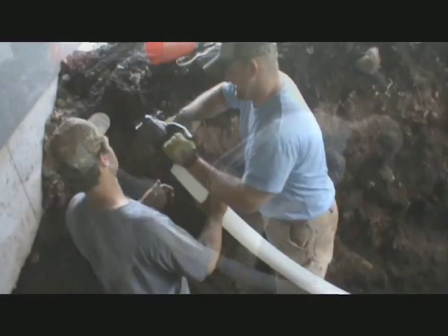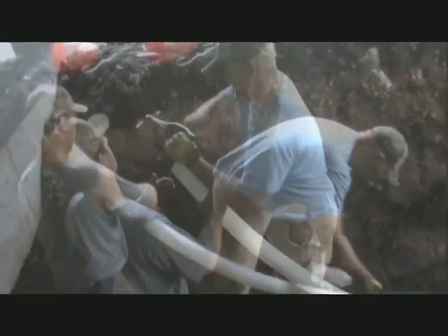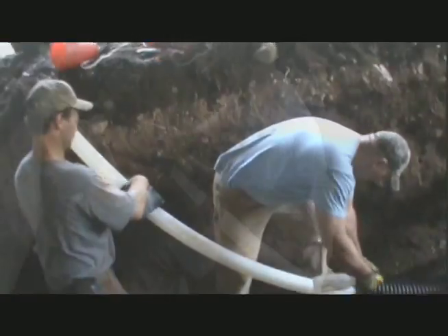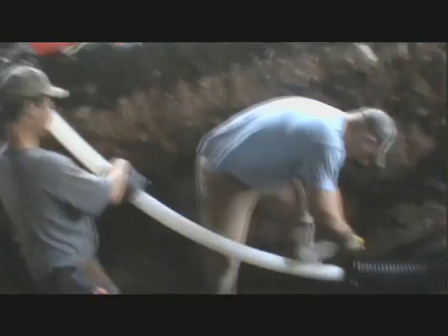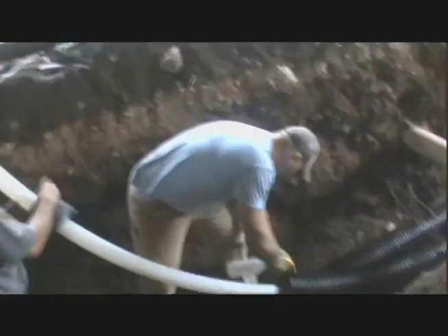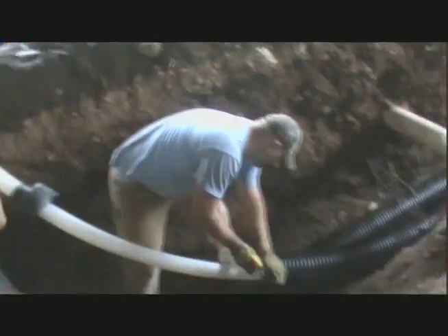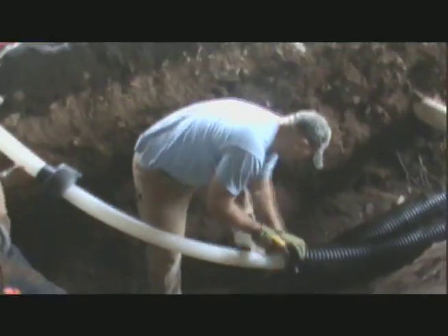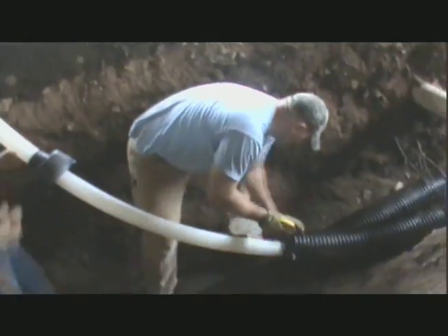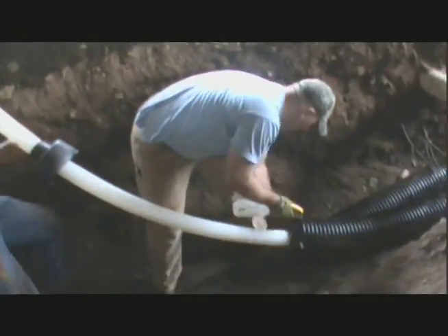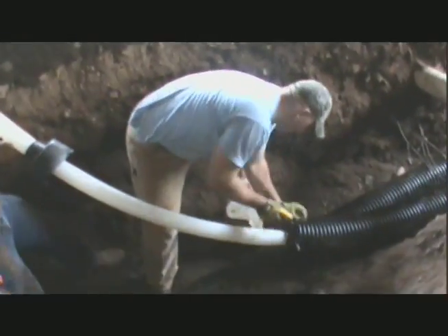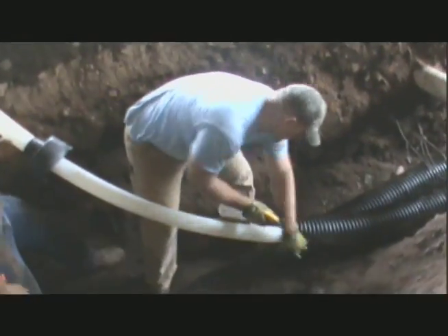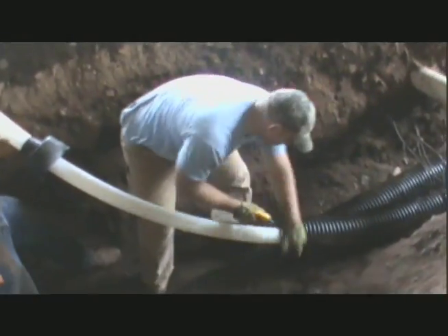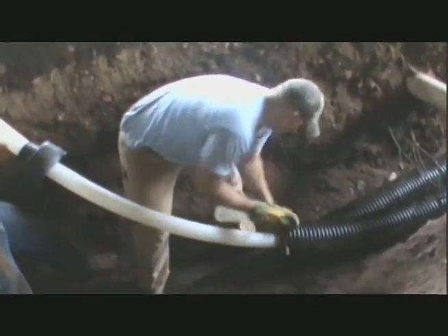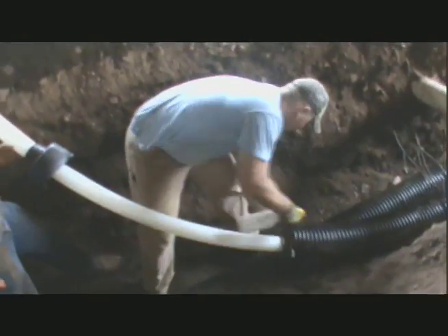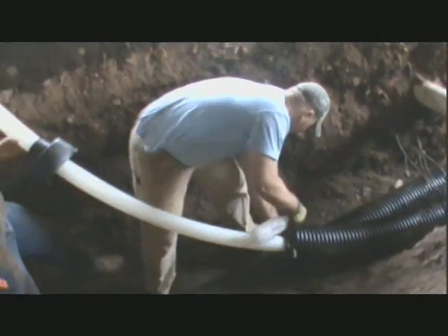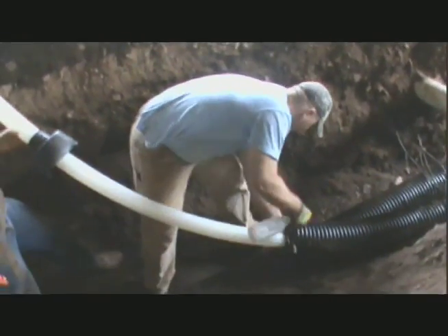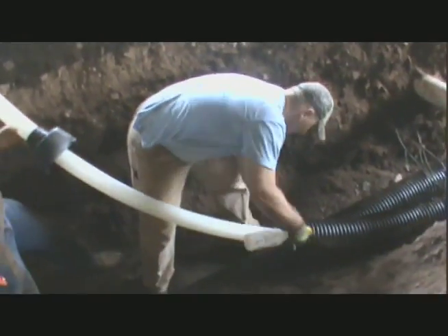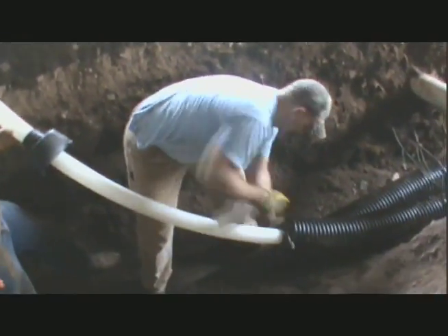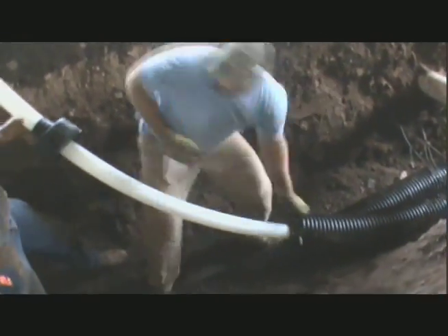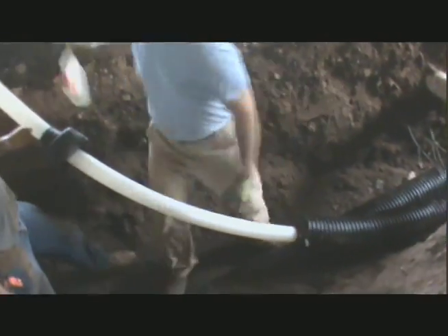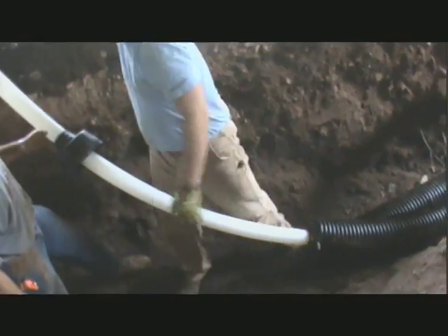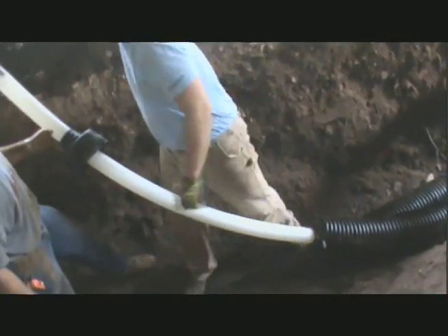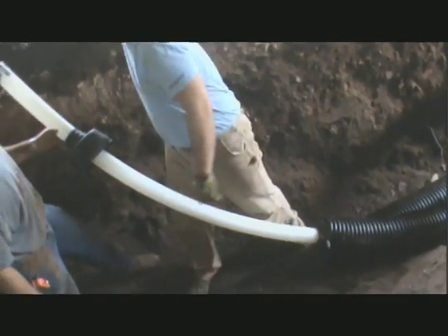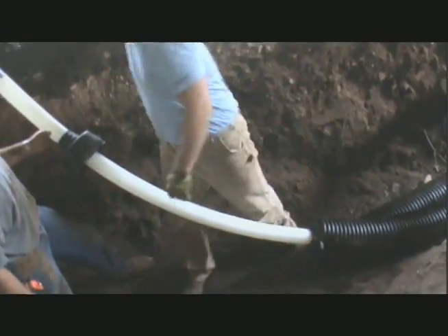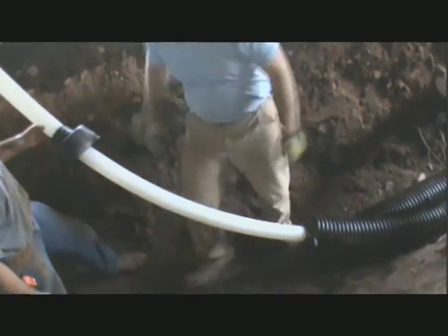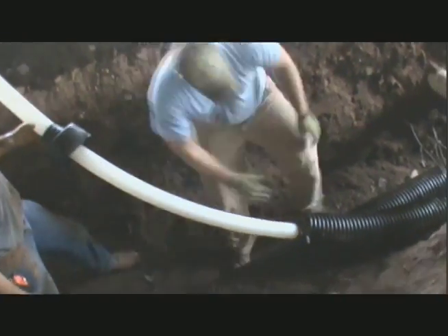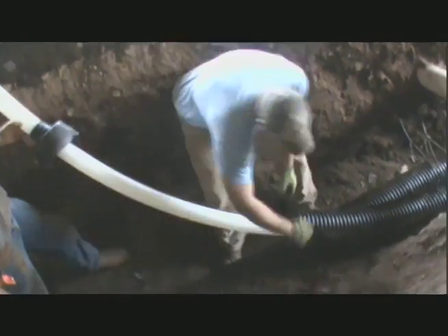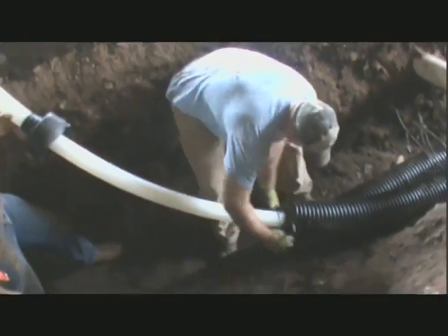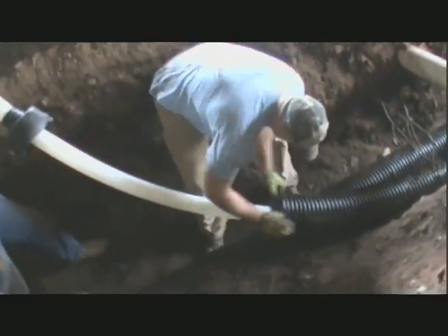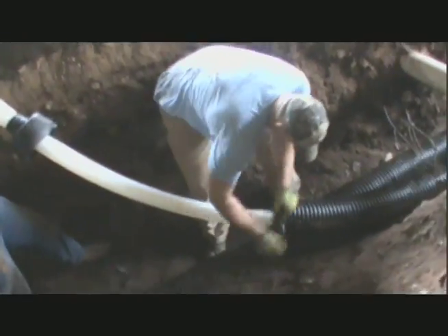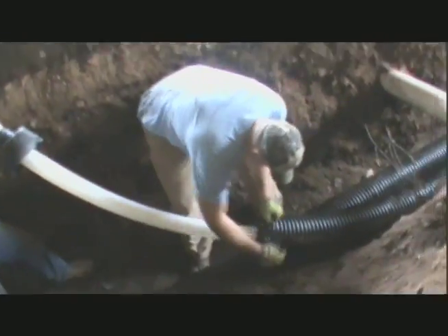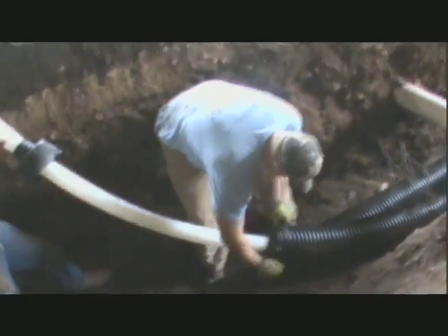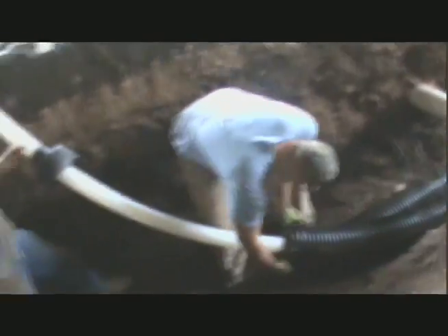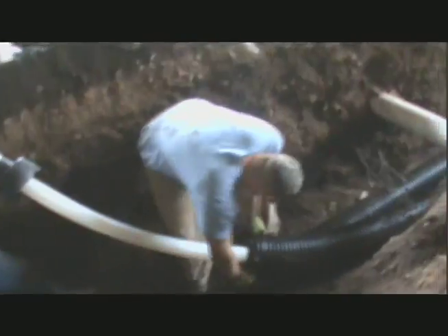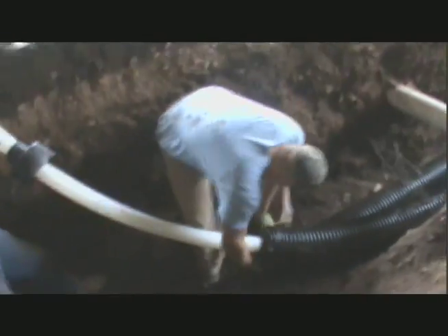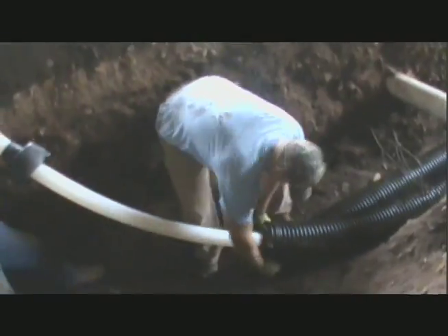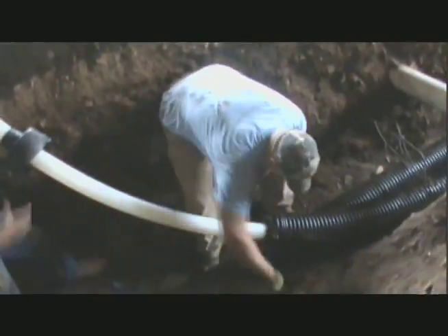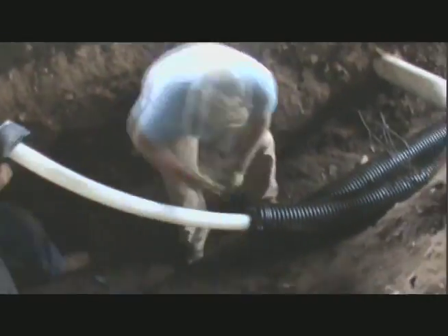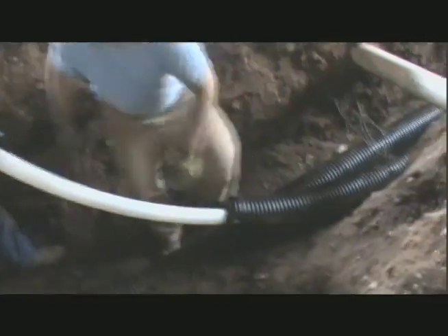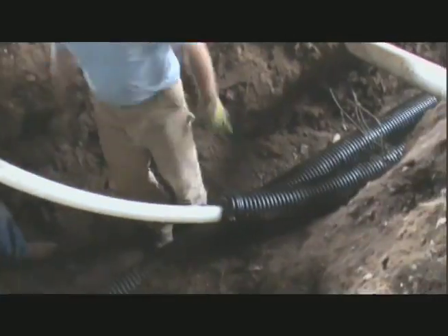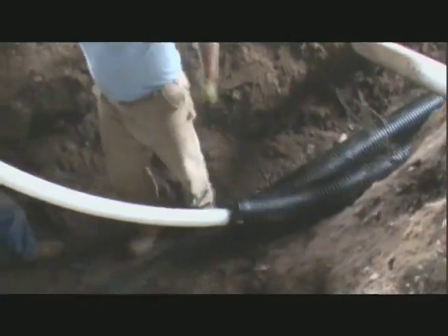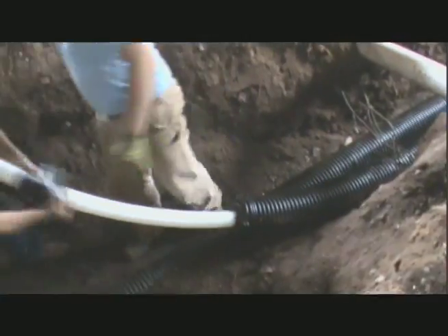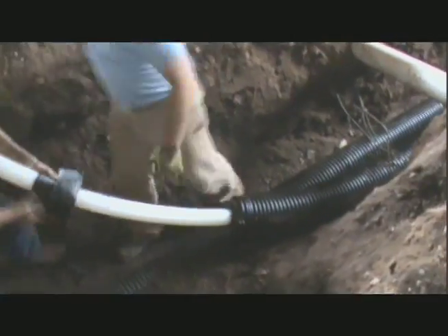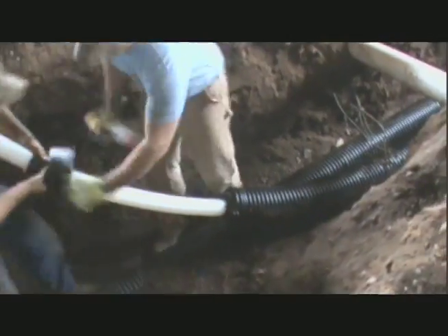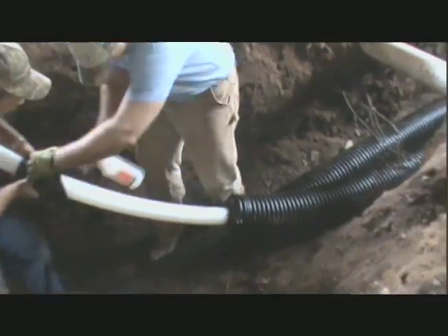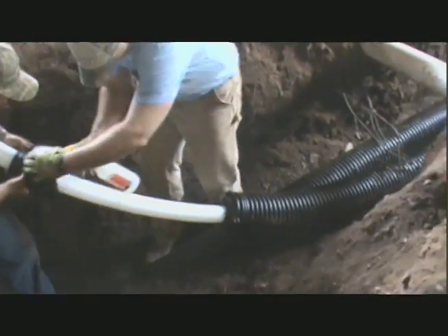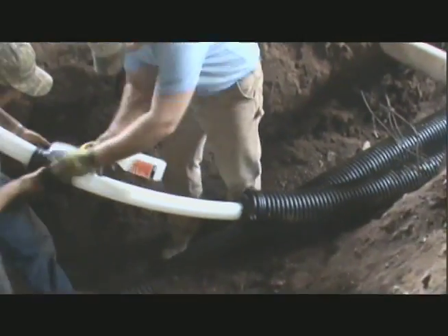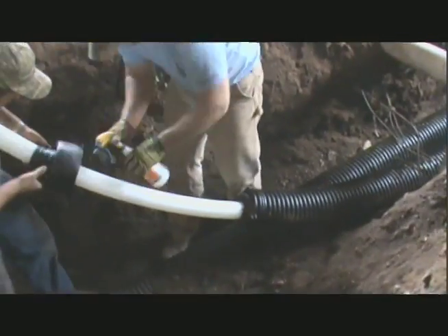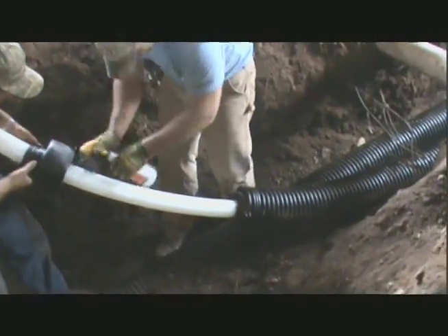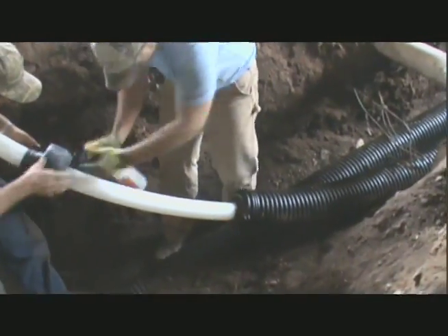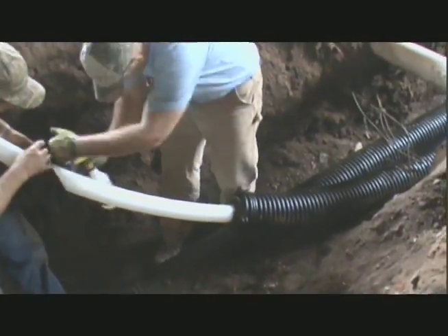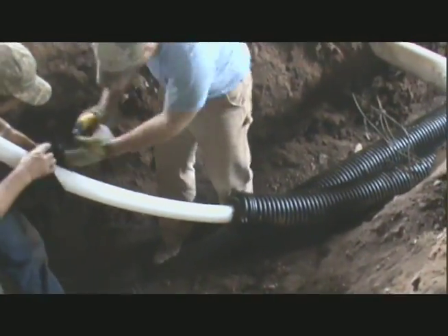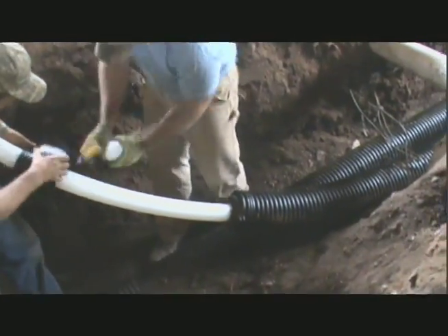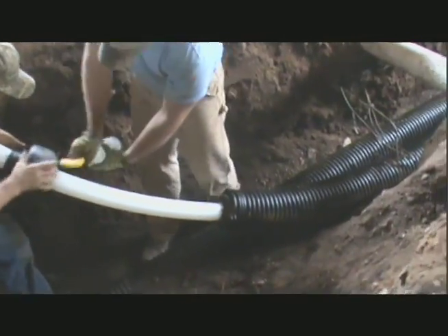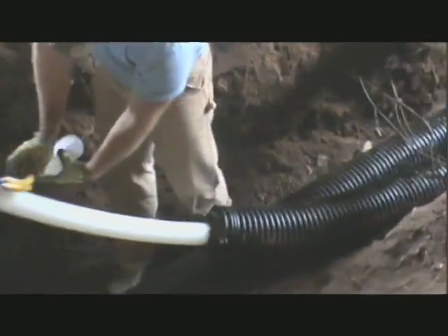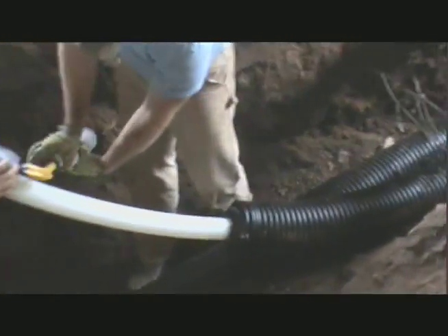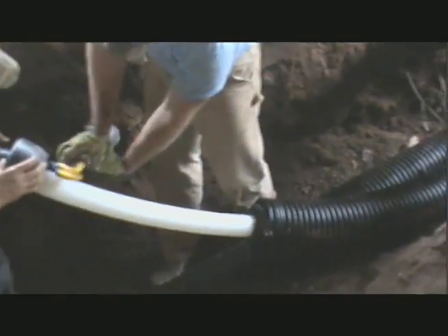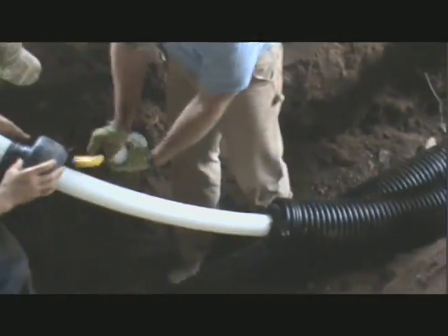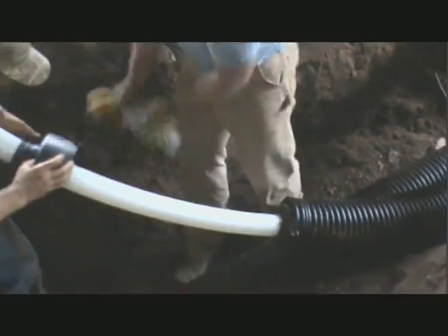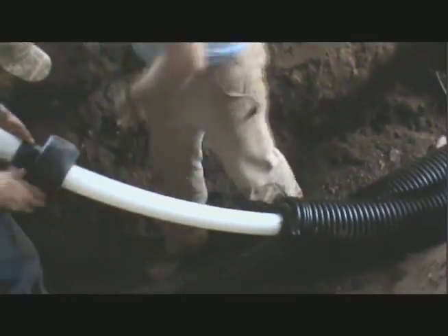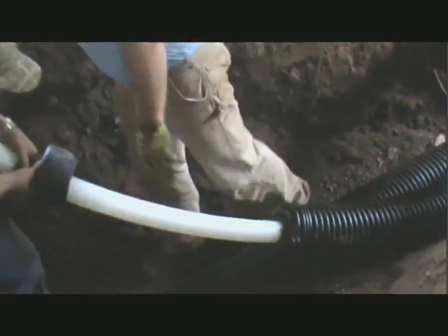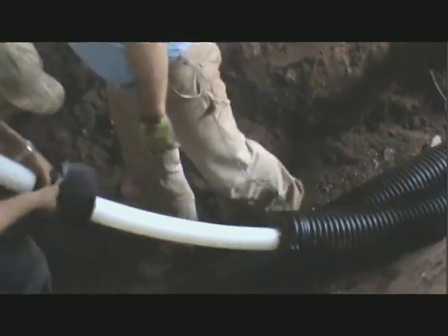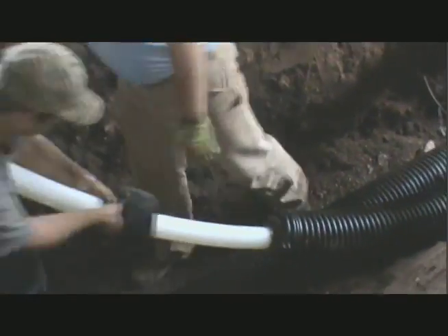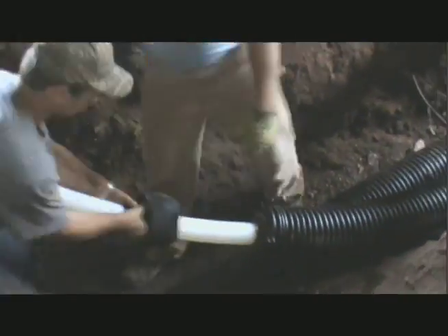Pull the rubber end cap over the surface pipe and jacket until the end cap base is flush with the end of the jacket material.